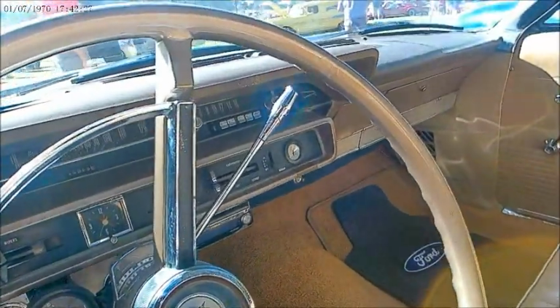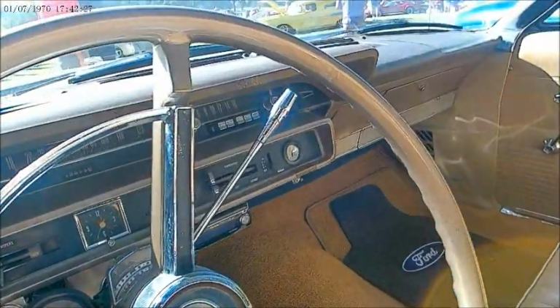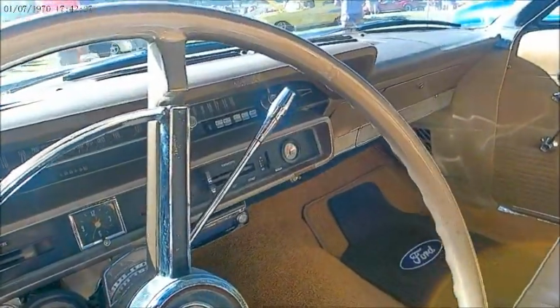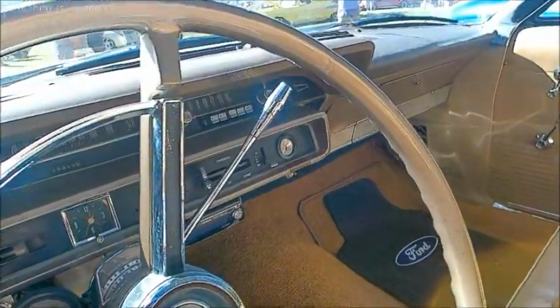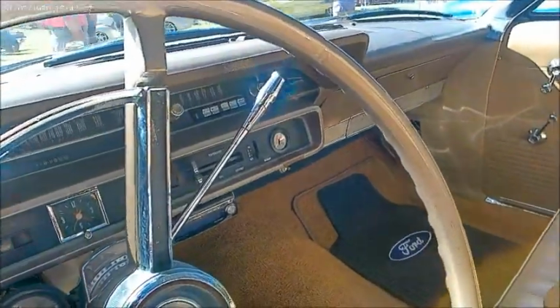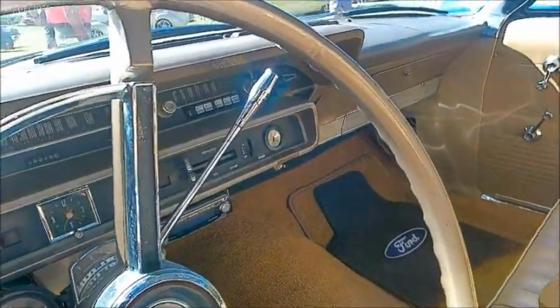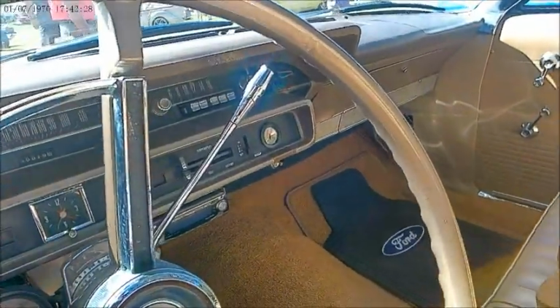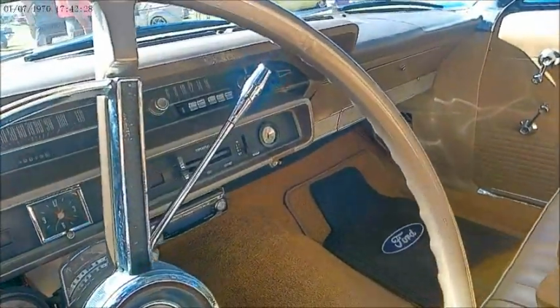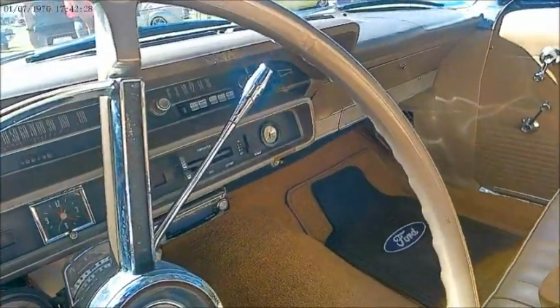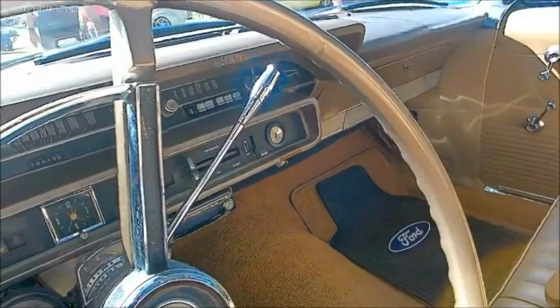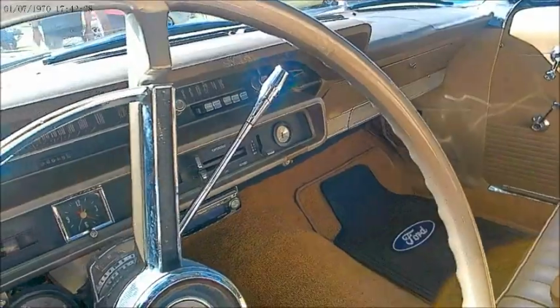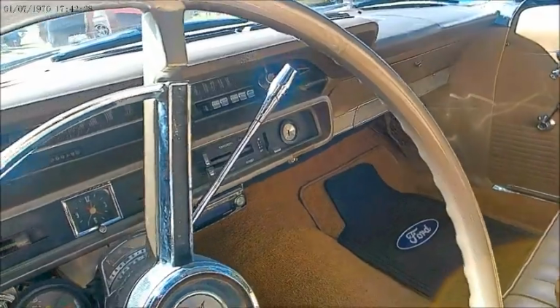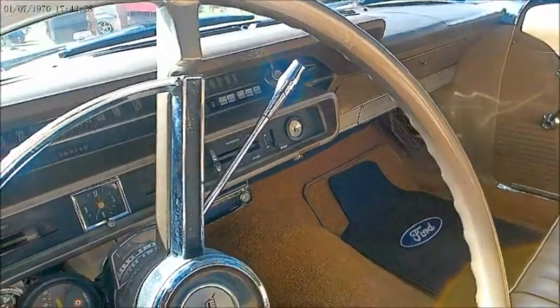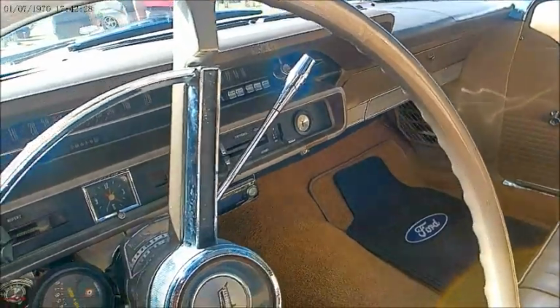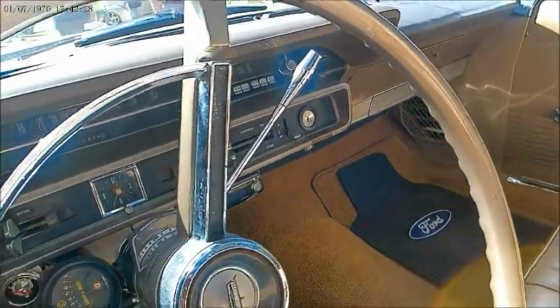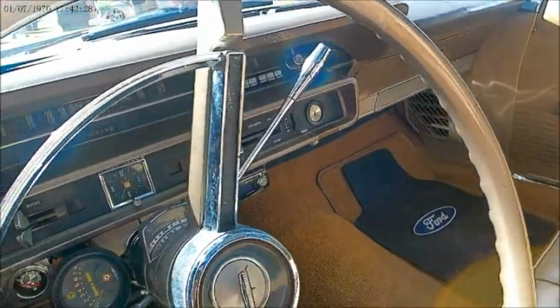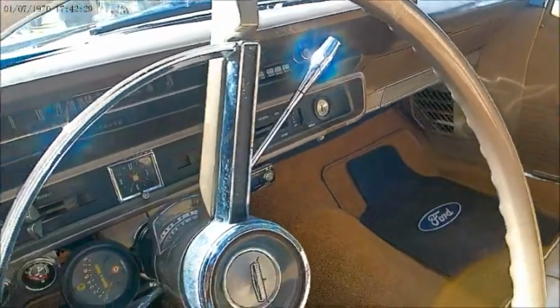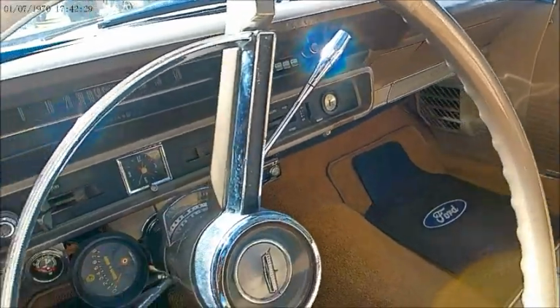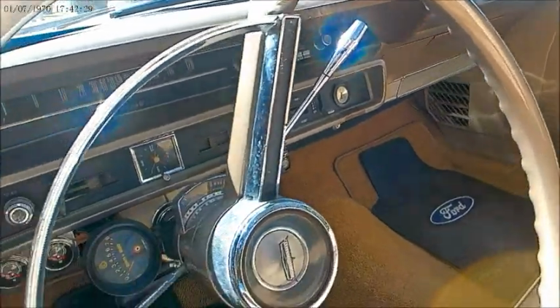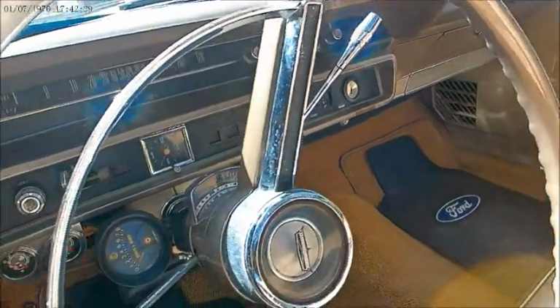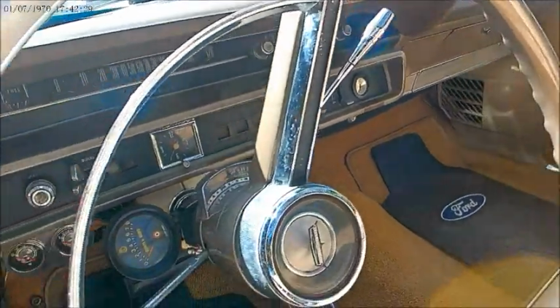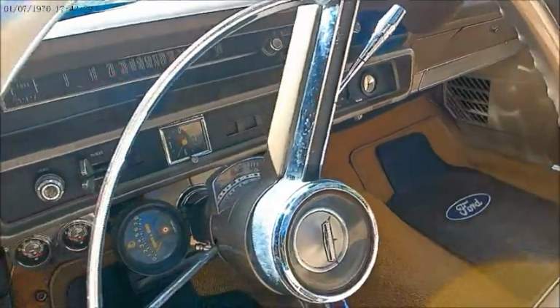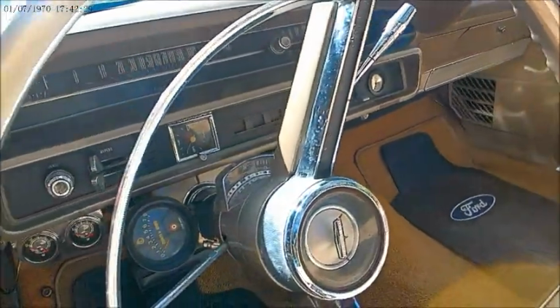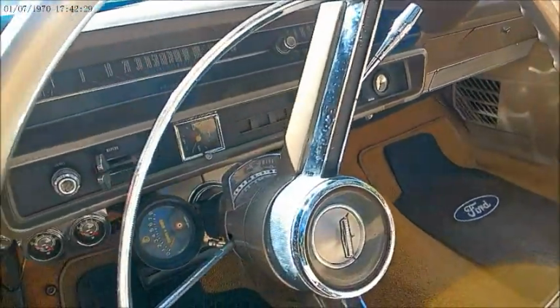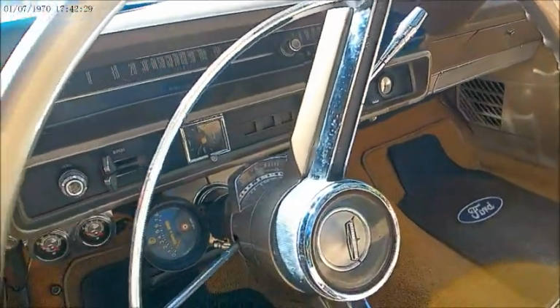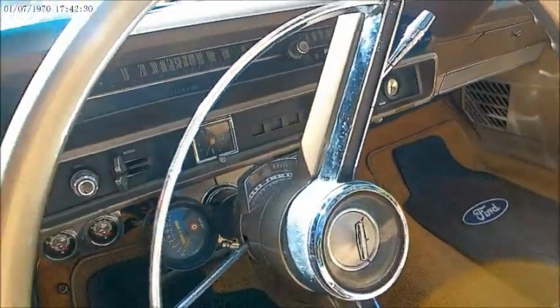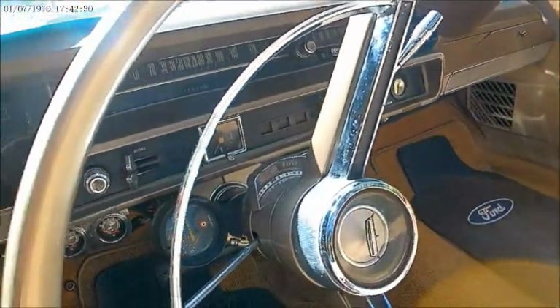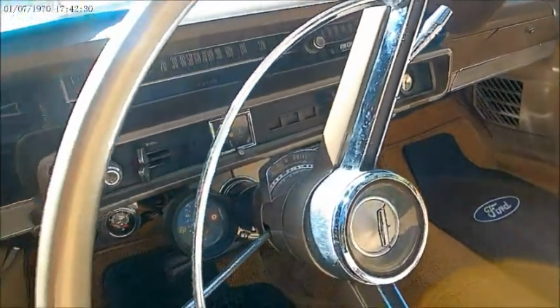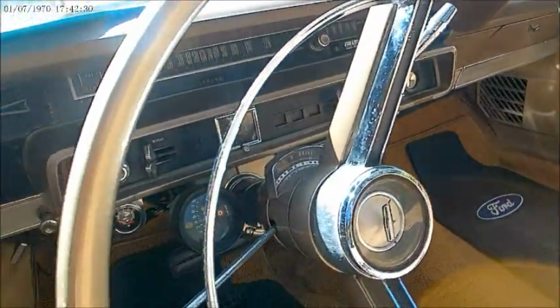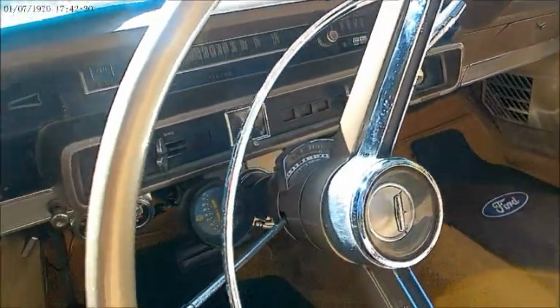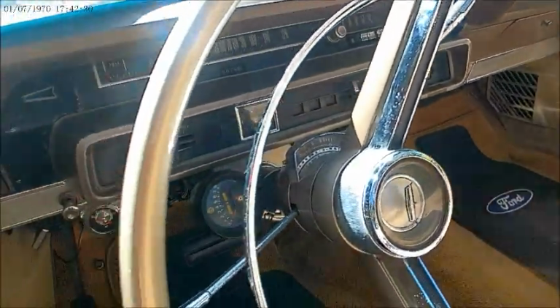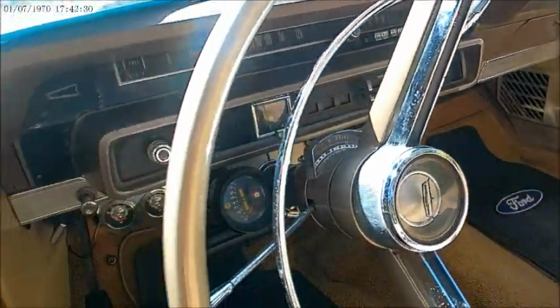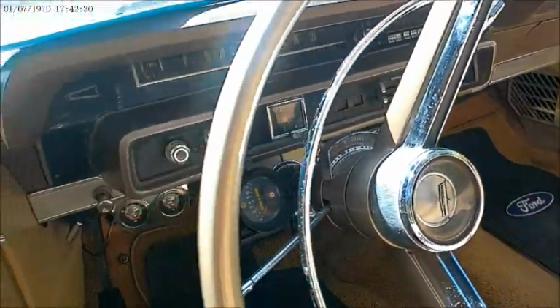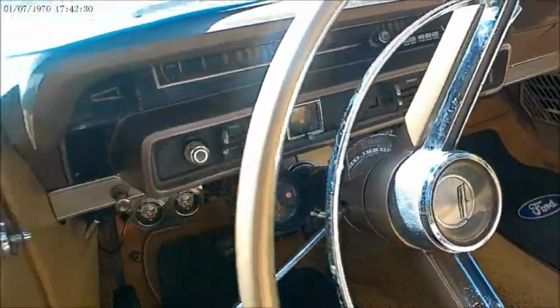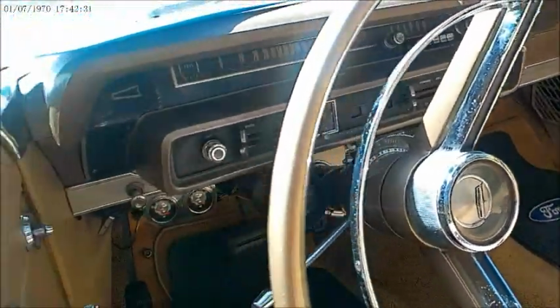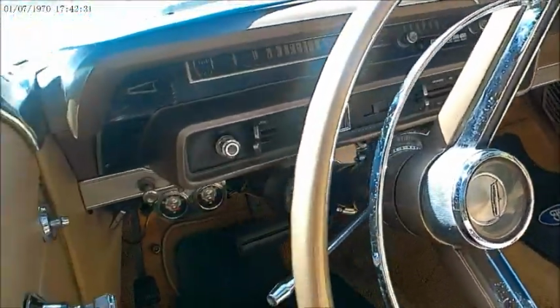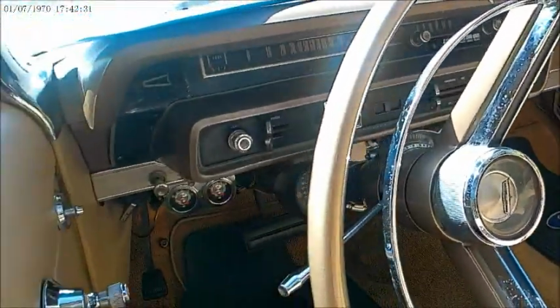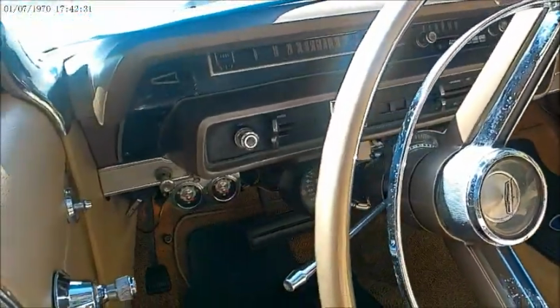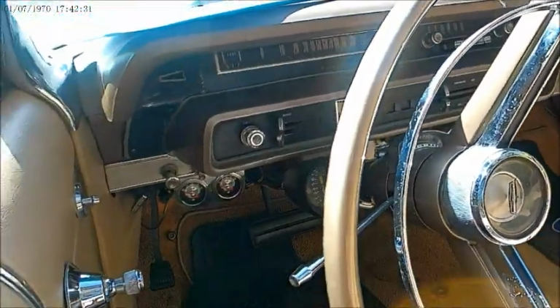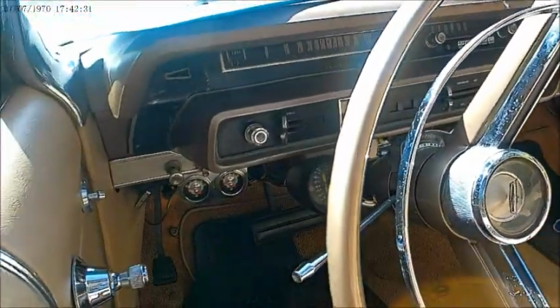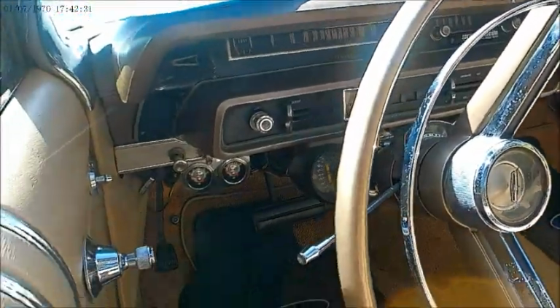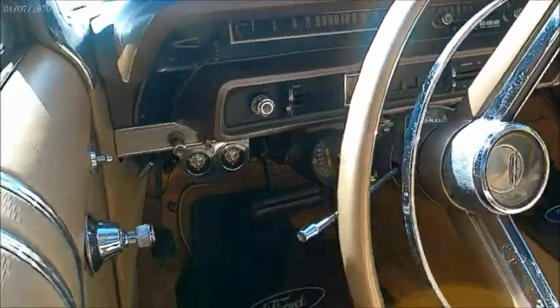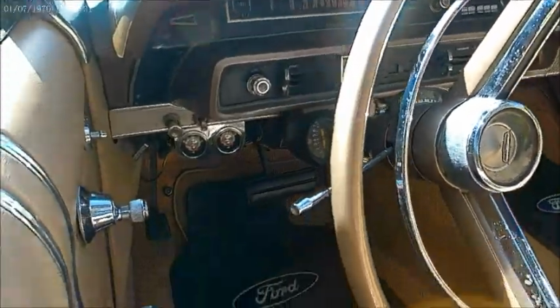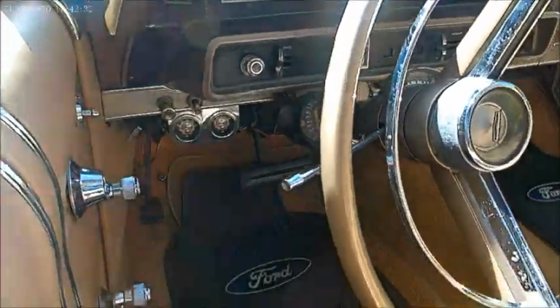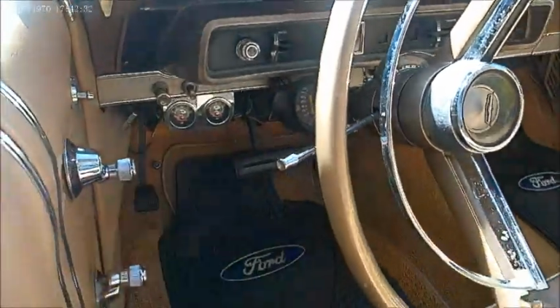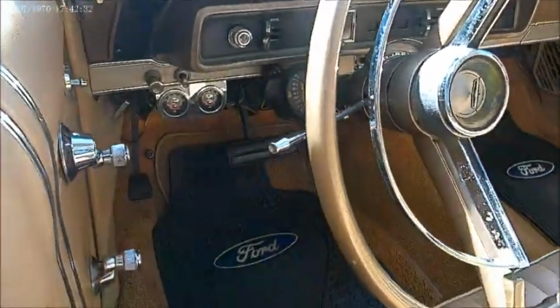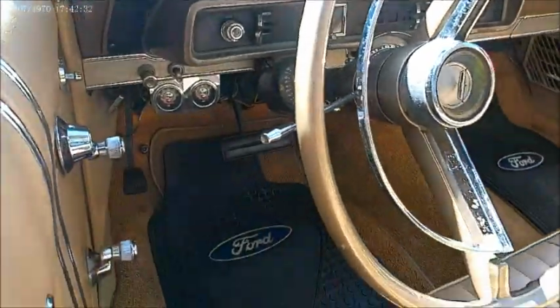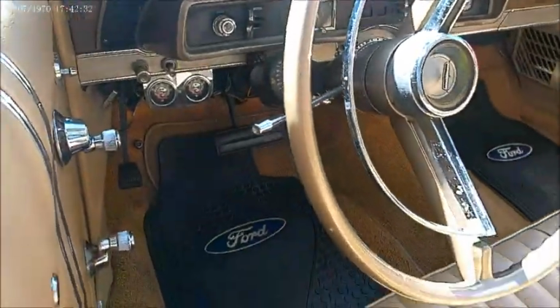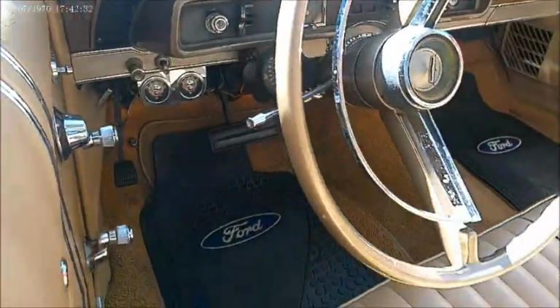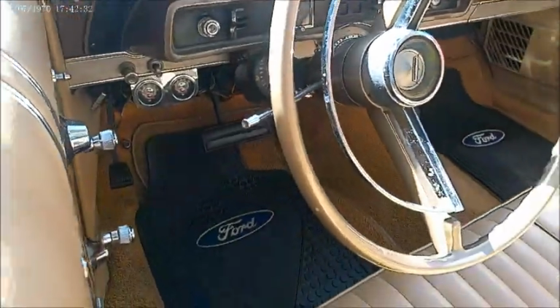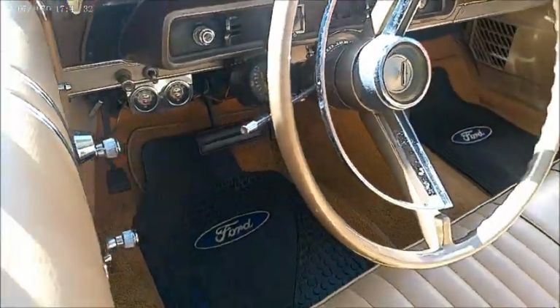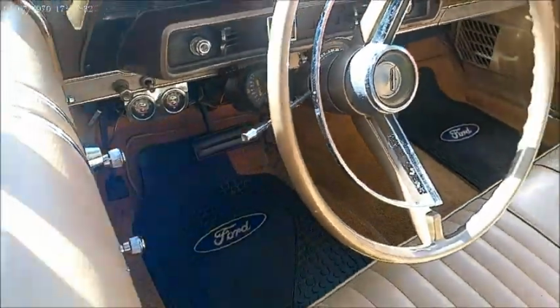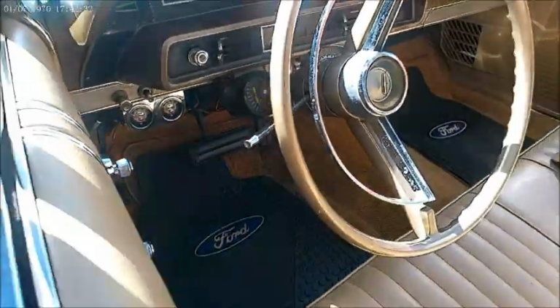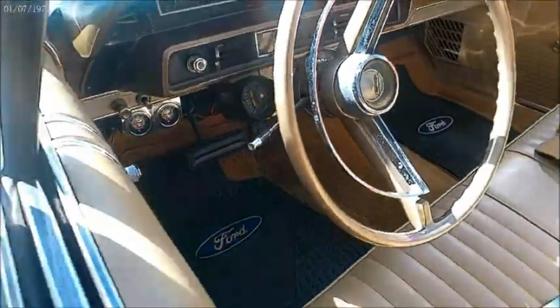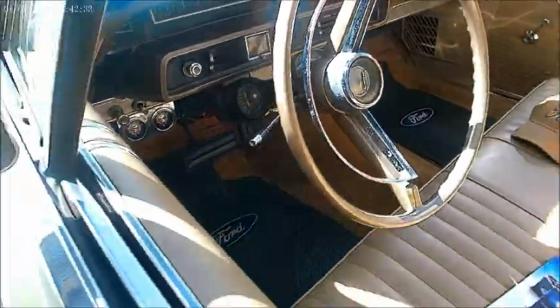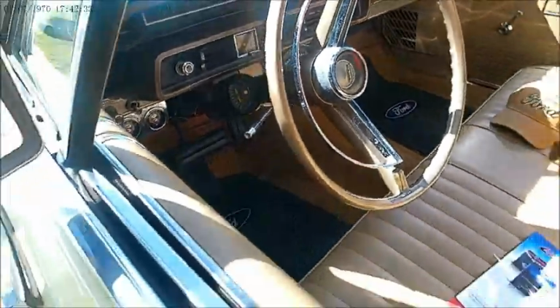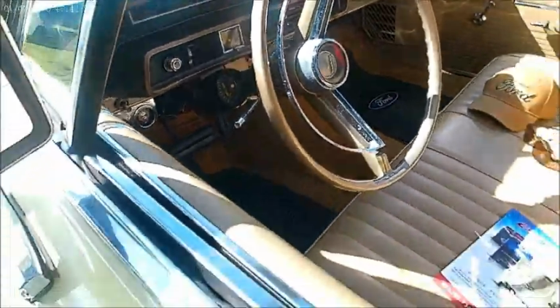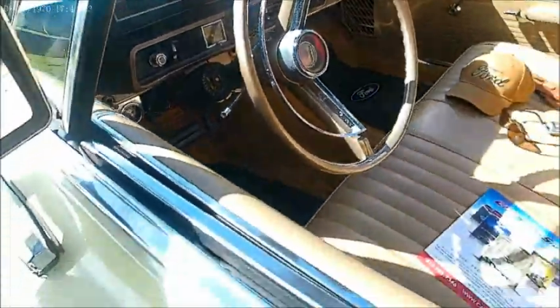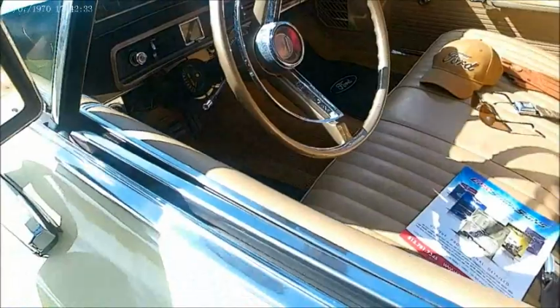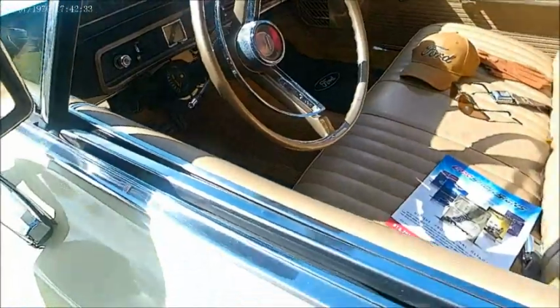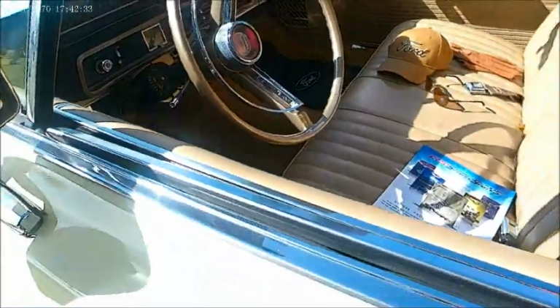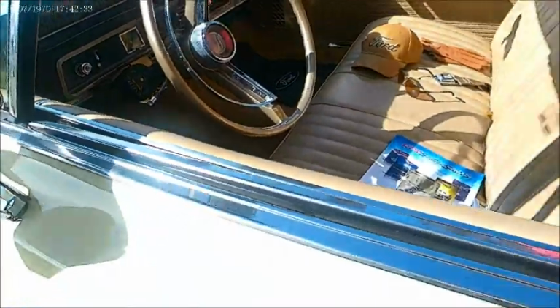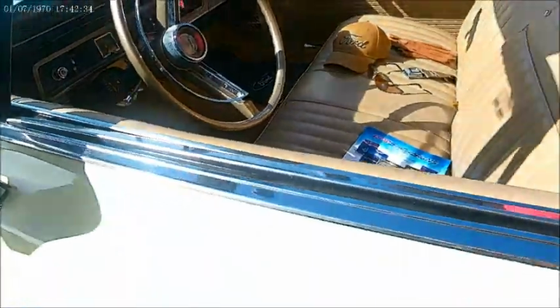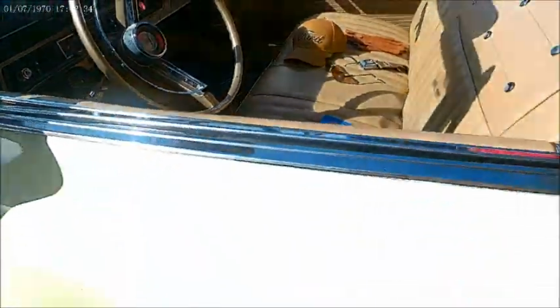Cruise-o-matic, as you can see. Looks like an additional tach has been added.